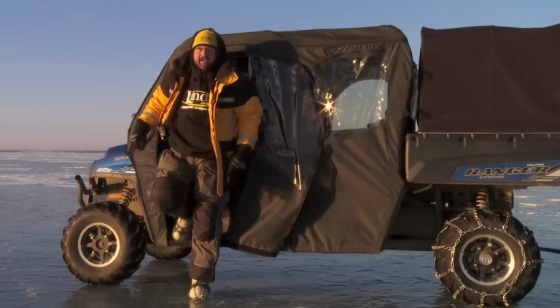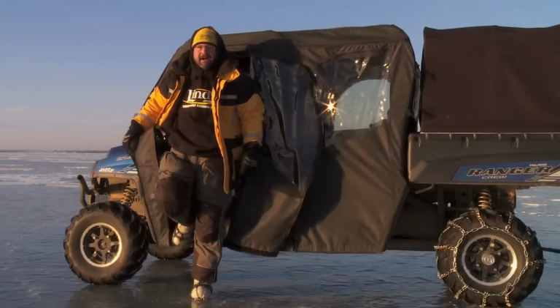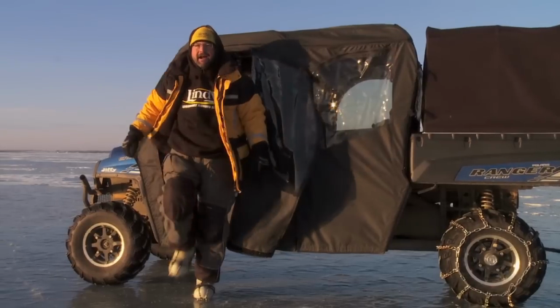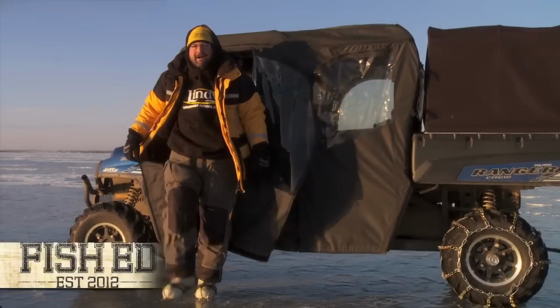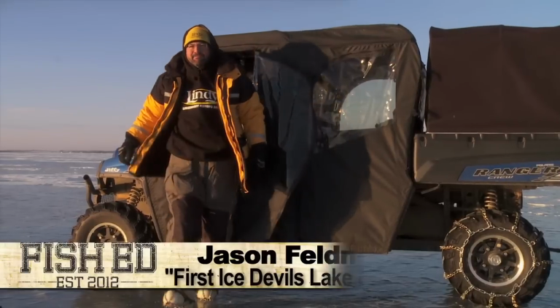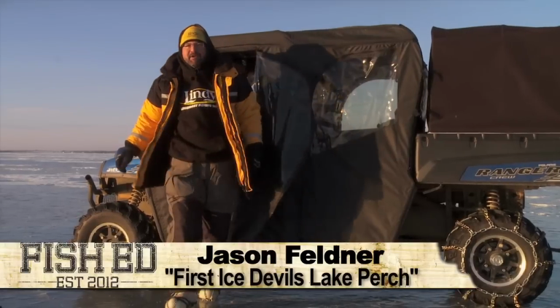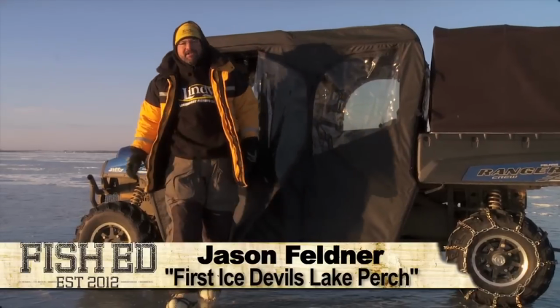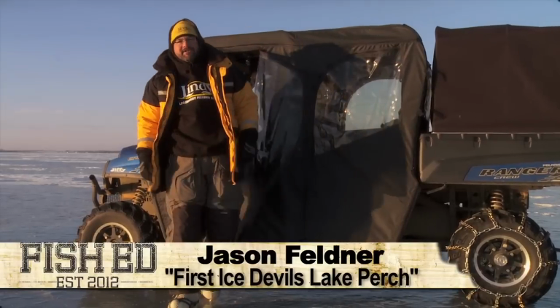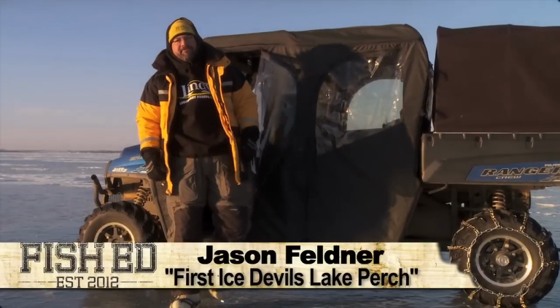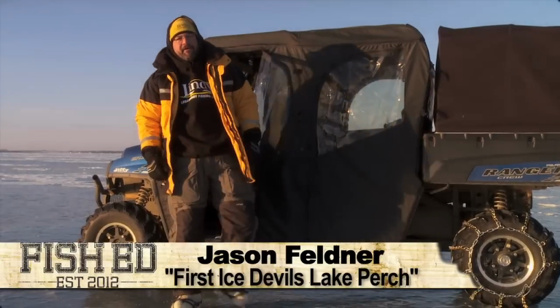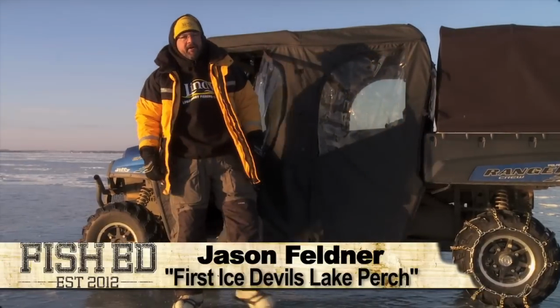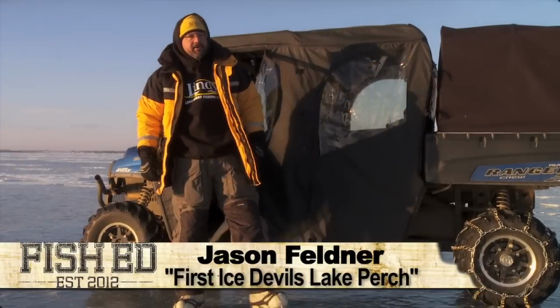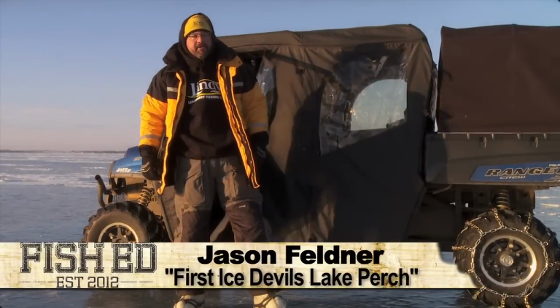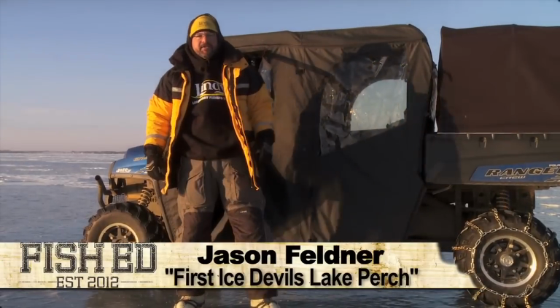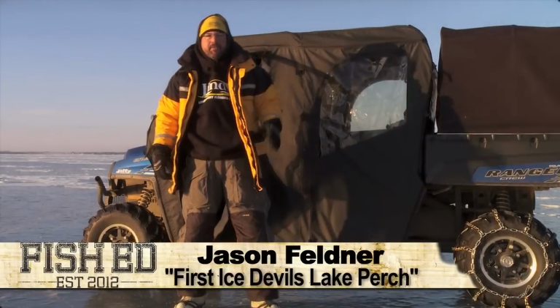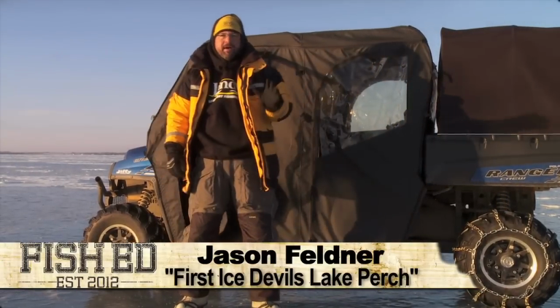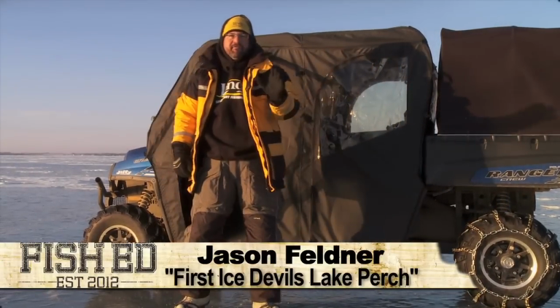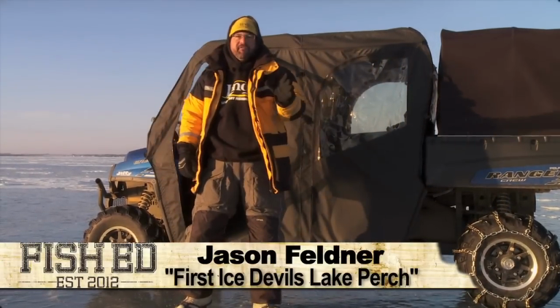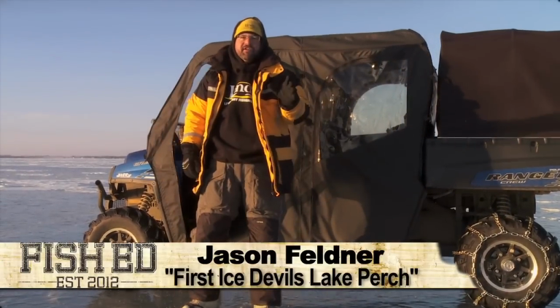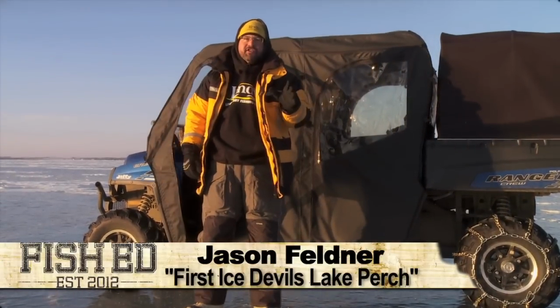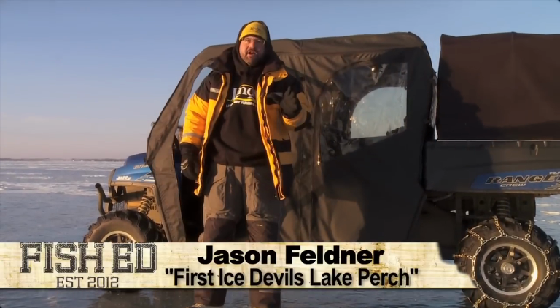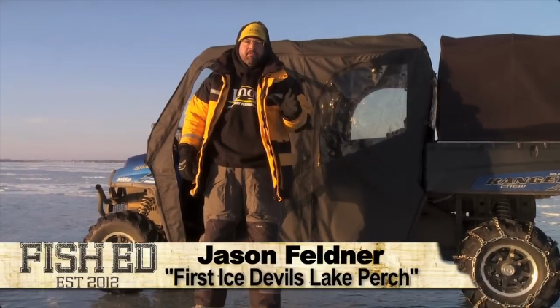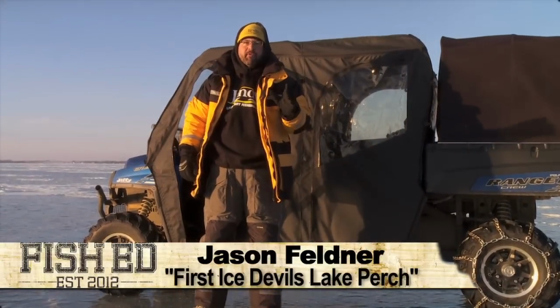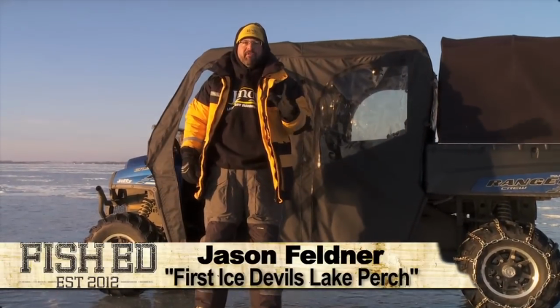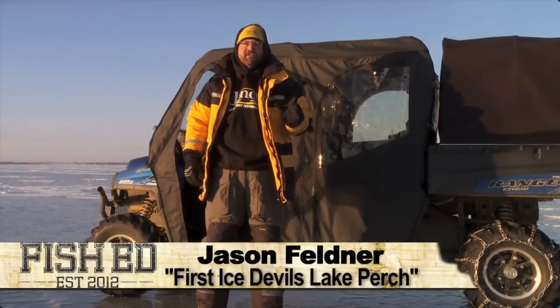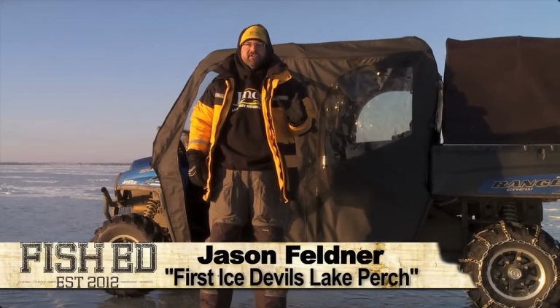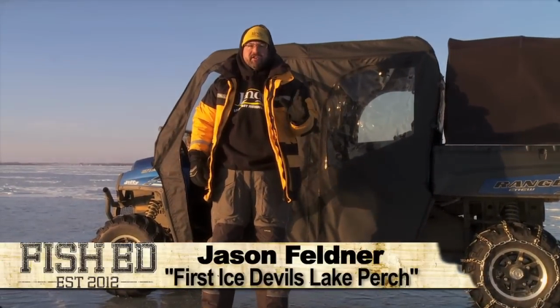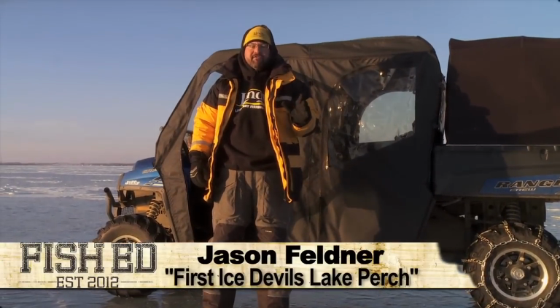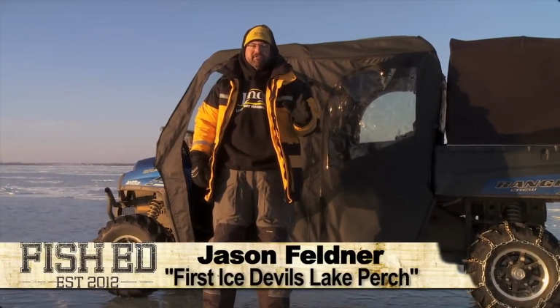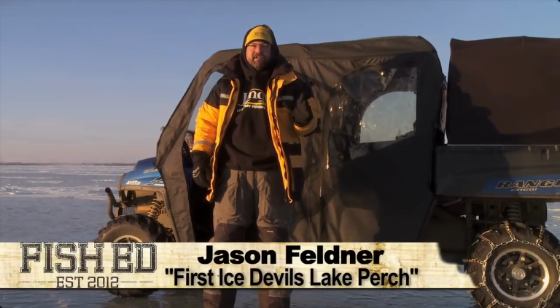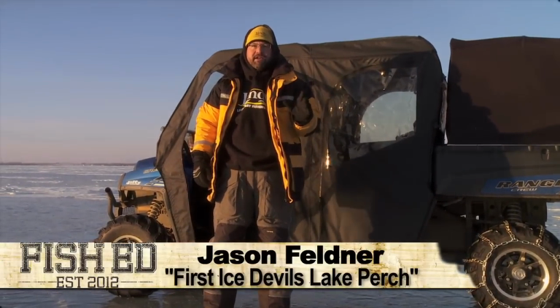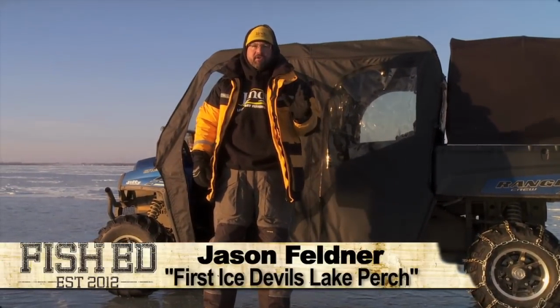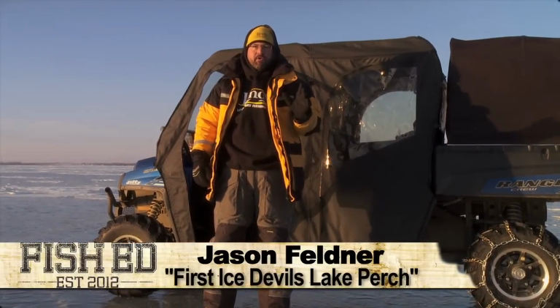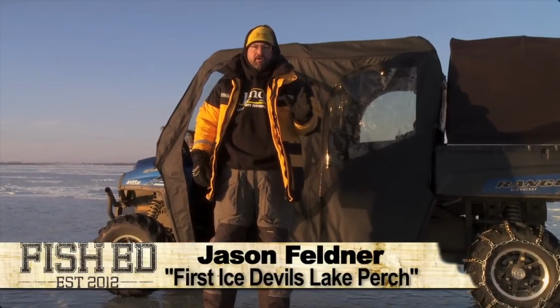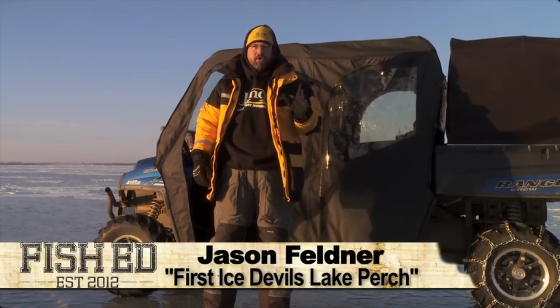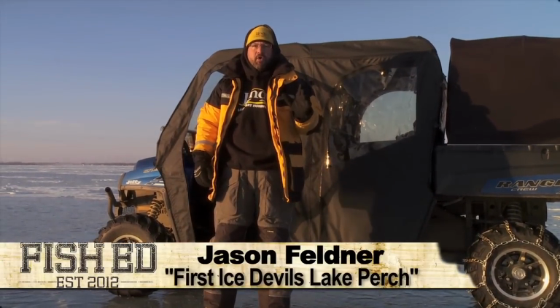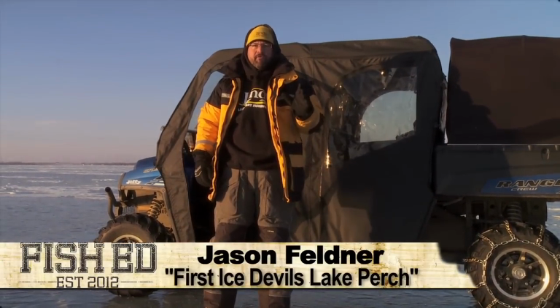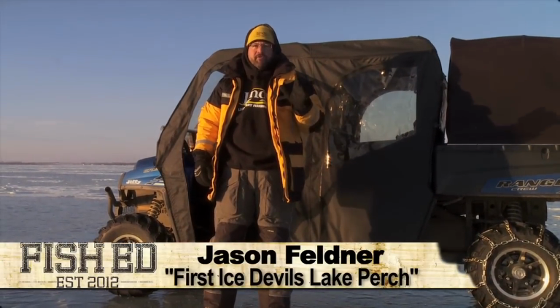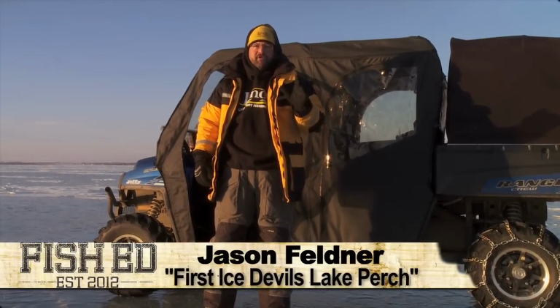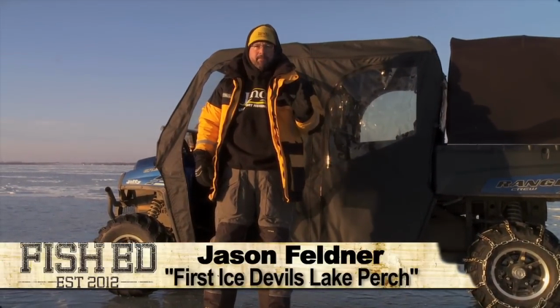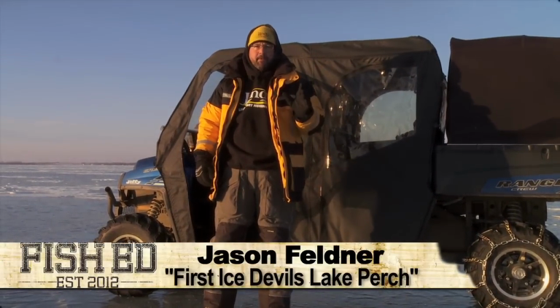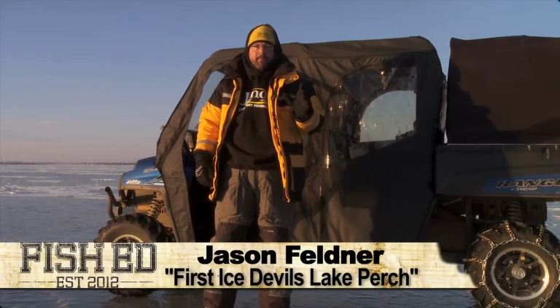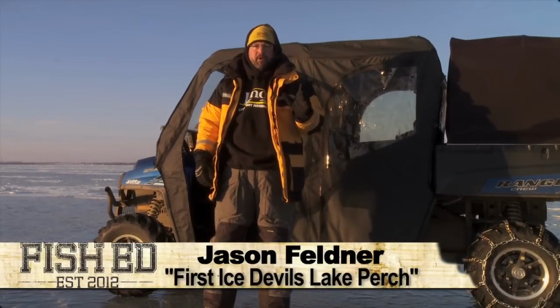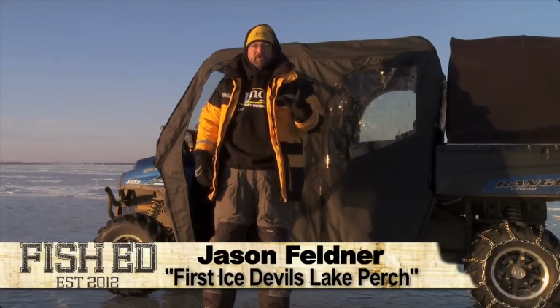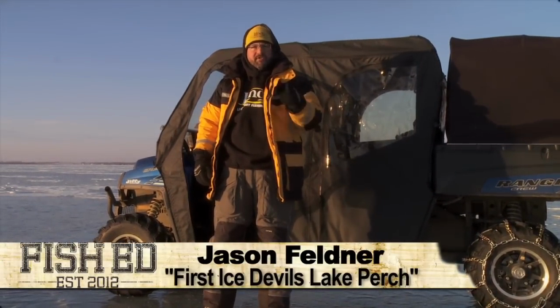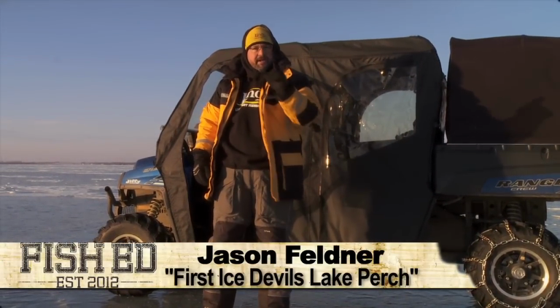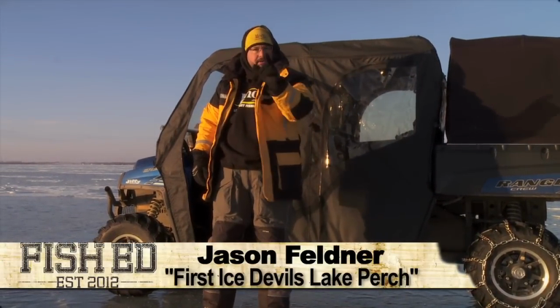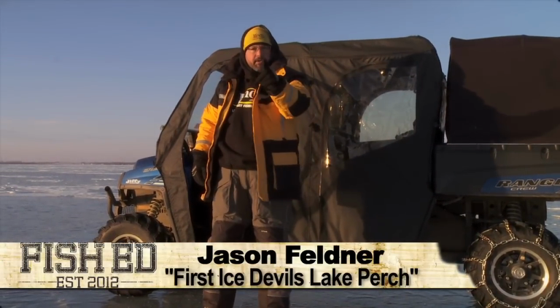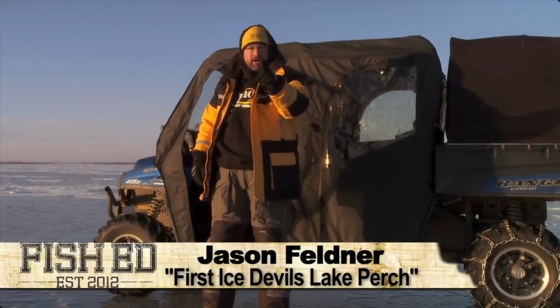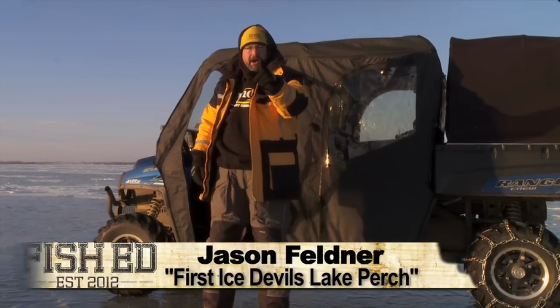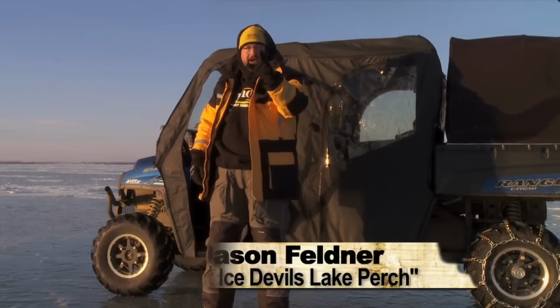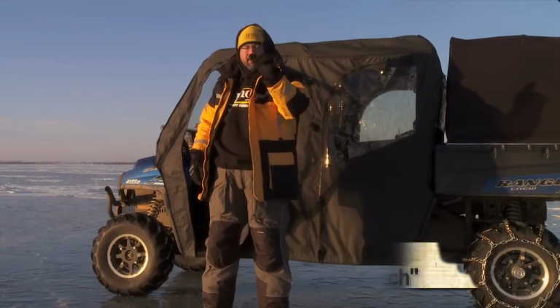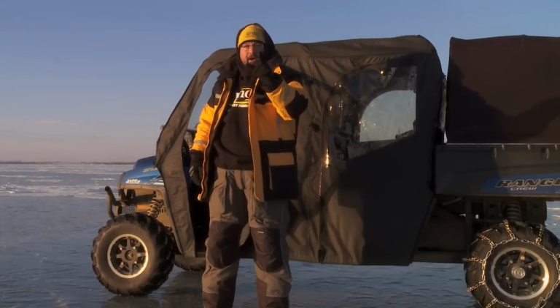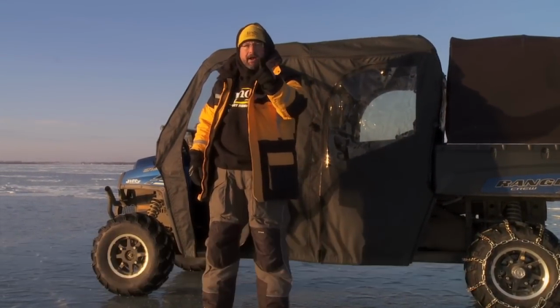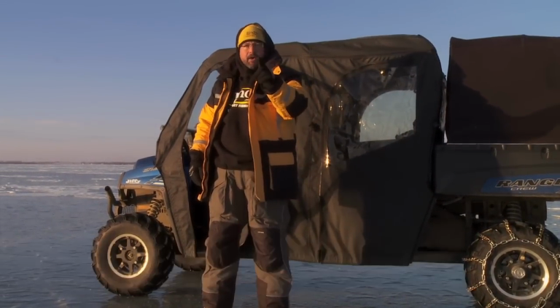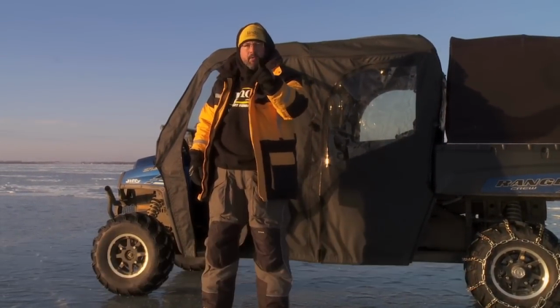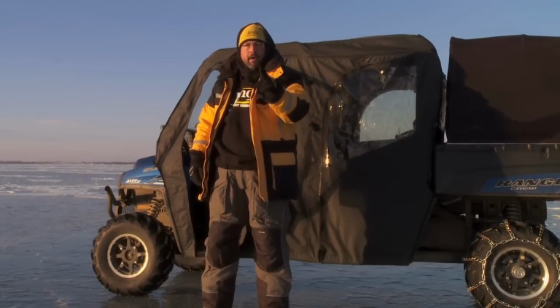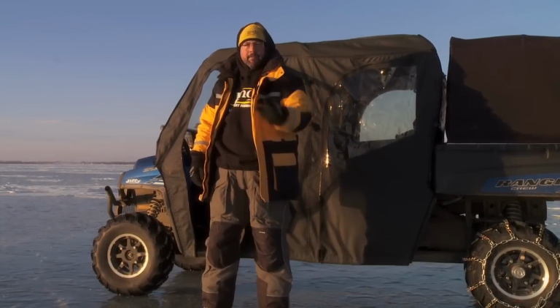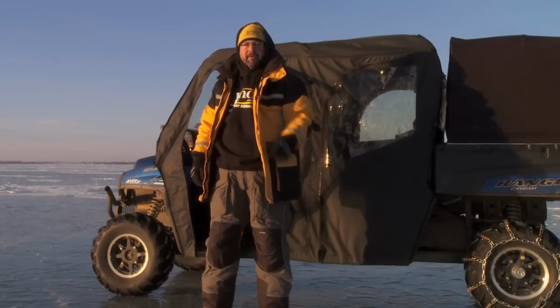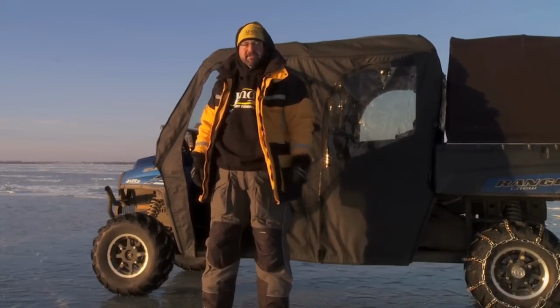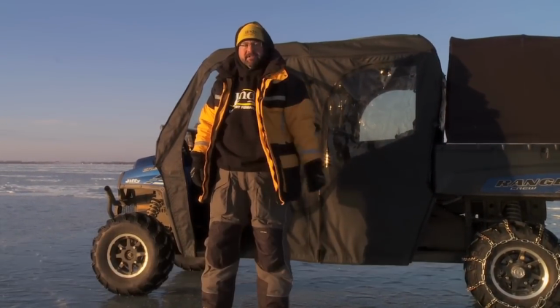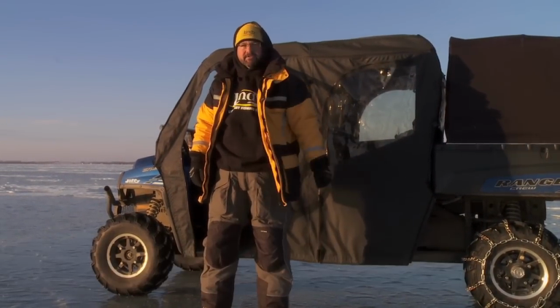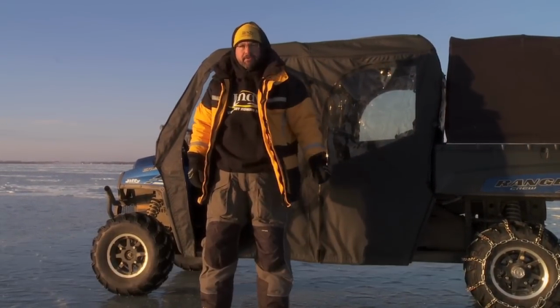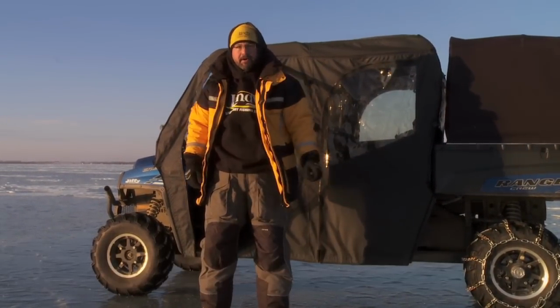Hi, I'm Jason Feldner. This week on Fish Ed we're fishing Devils Lake, North Dakota for jumbo perch. Stay where you're at, you're not going to want to miss this one.